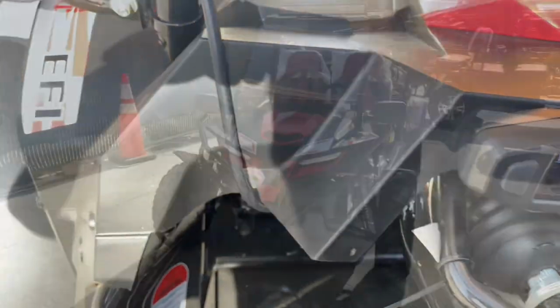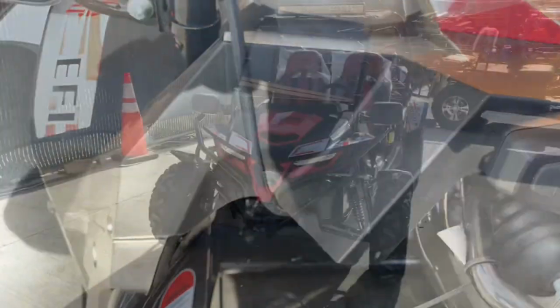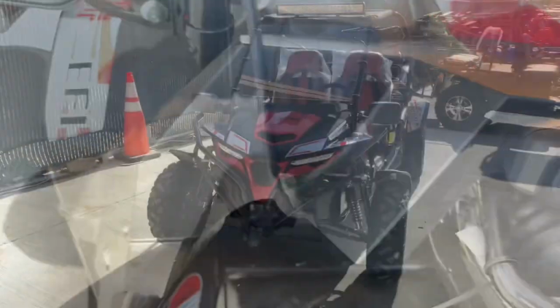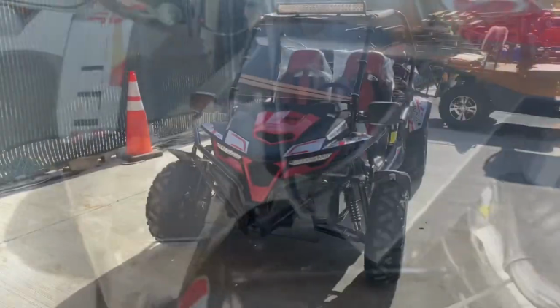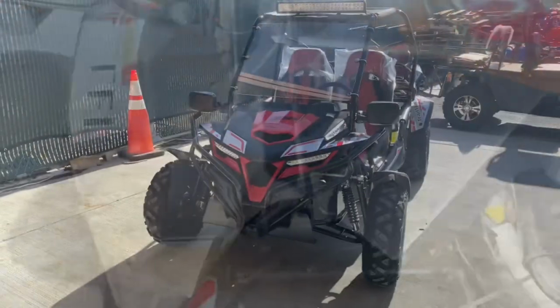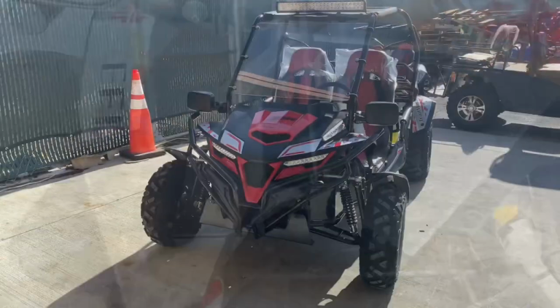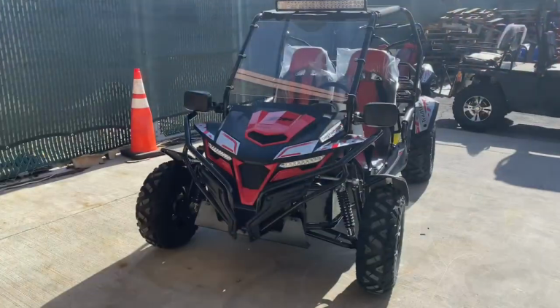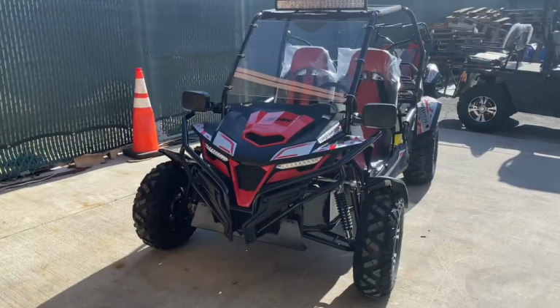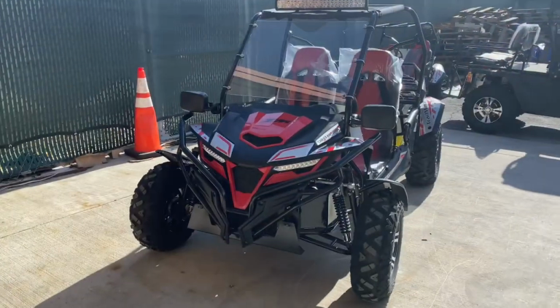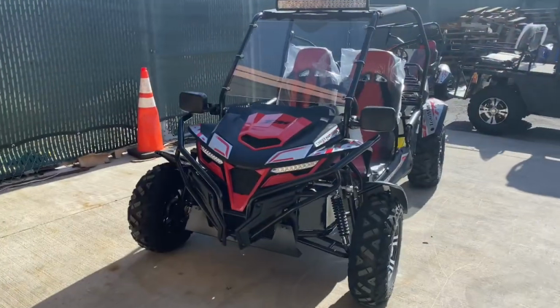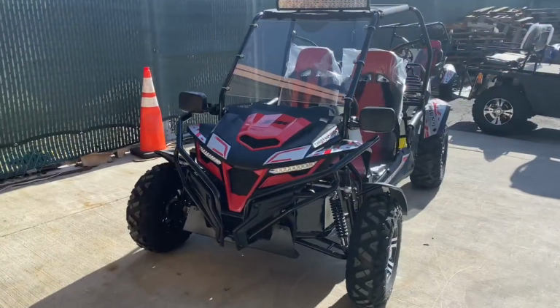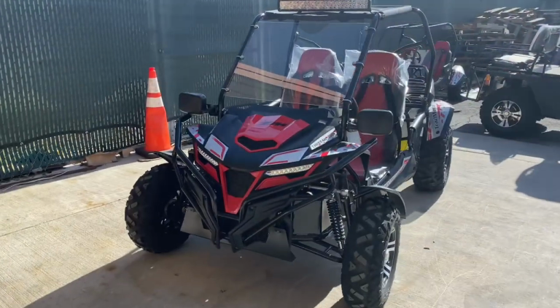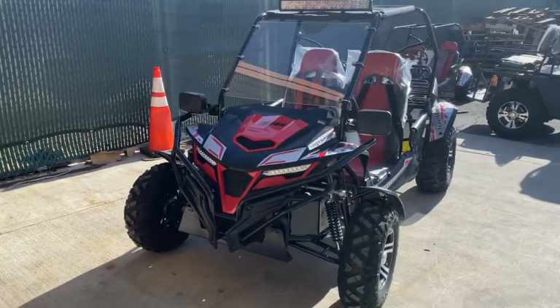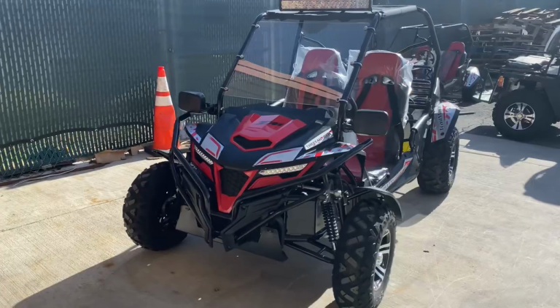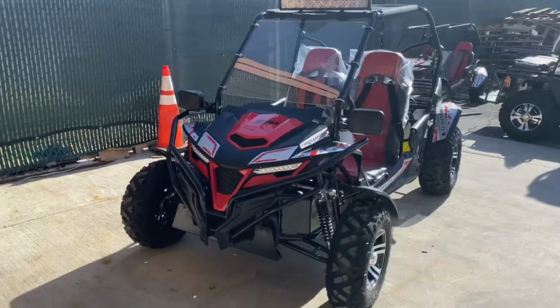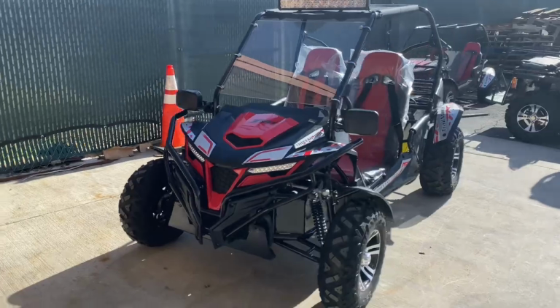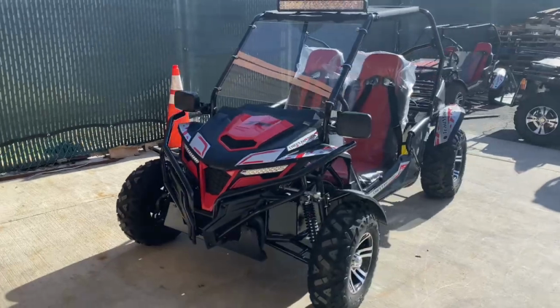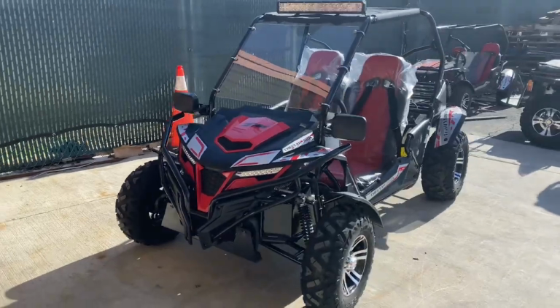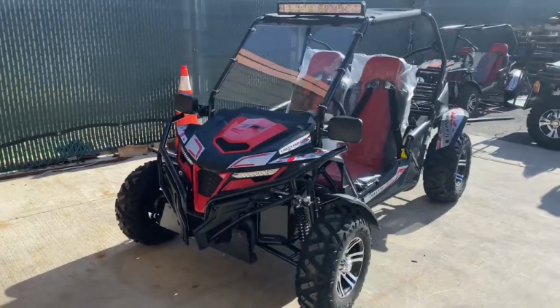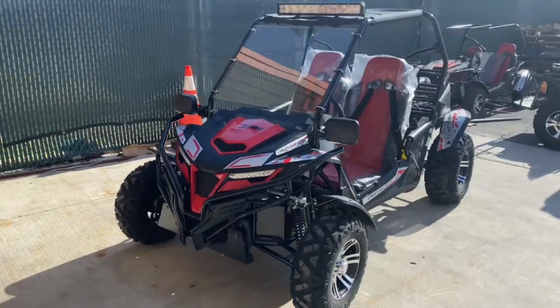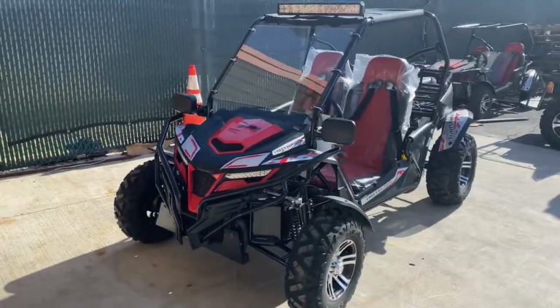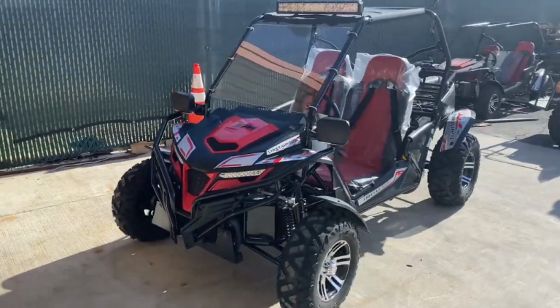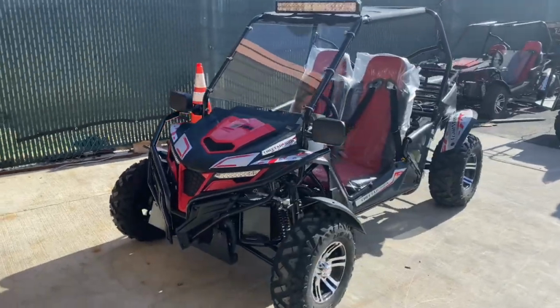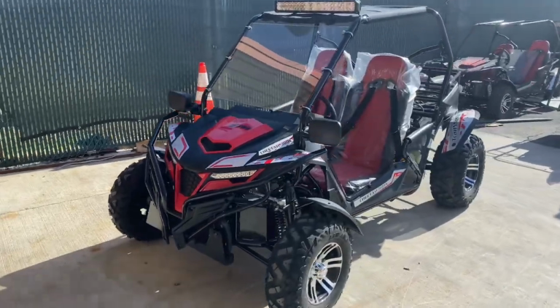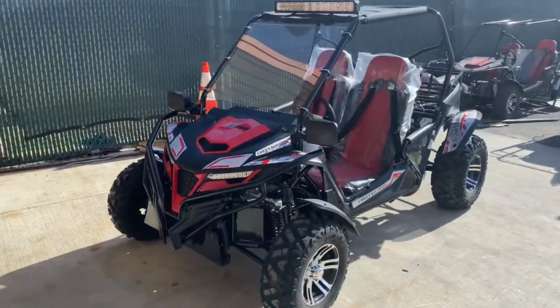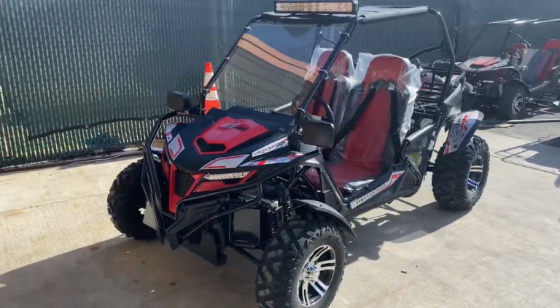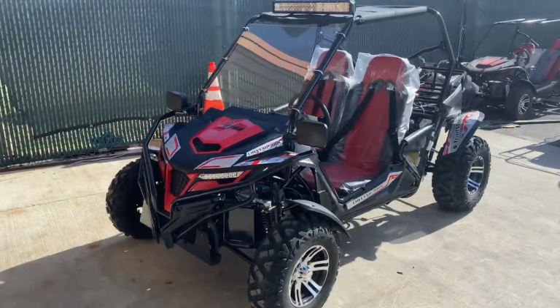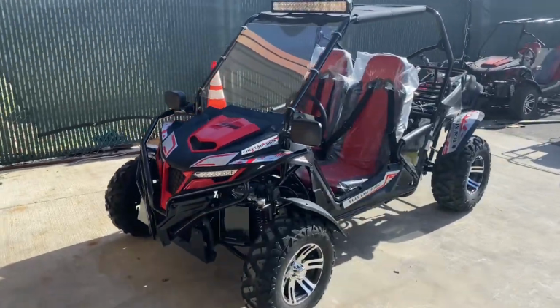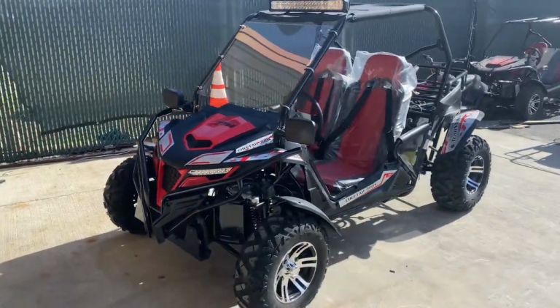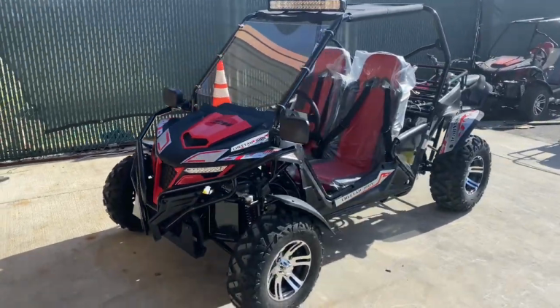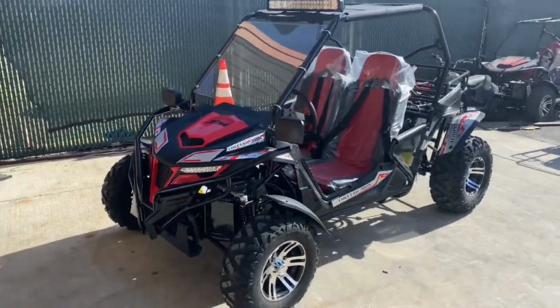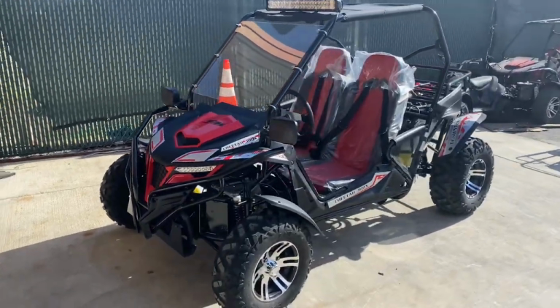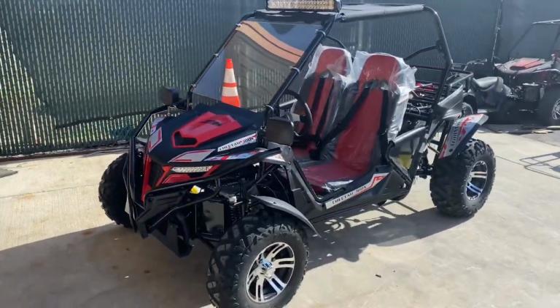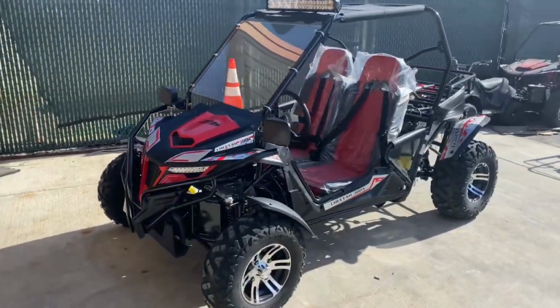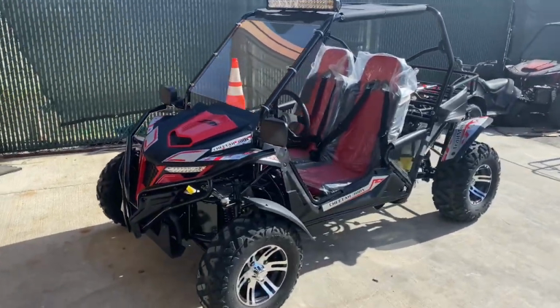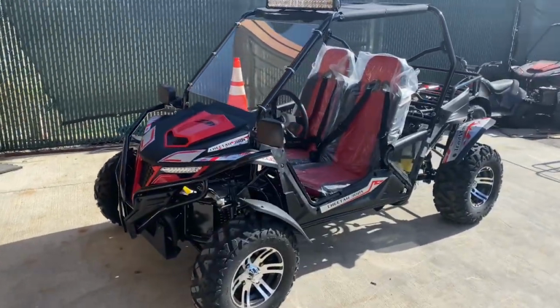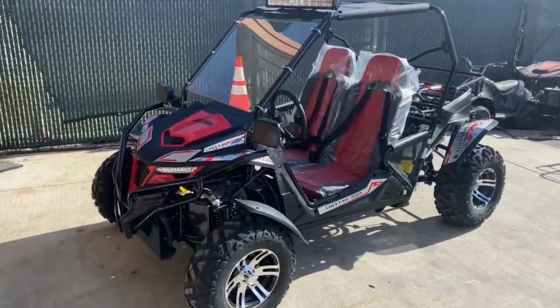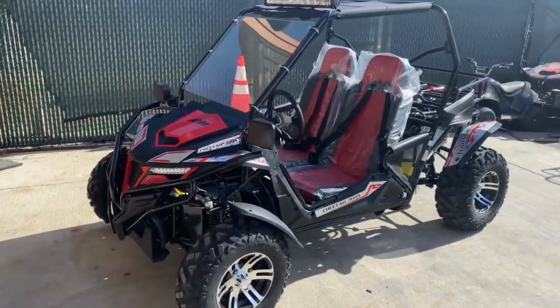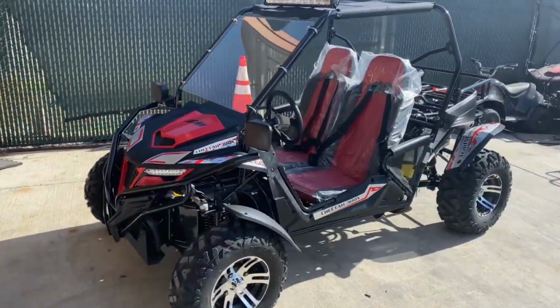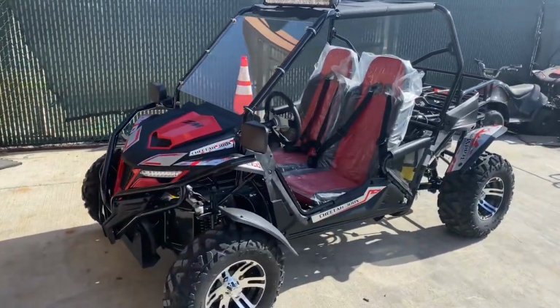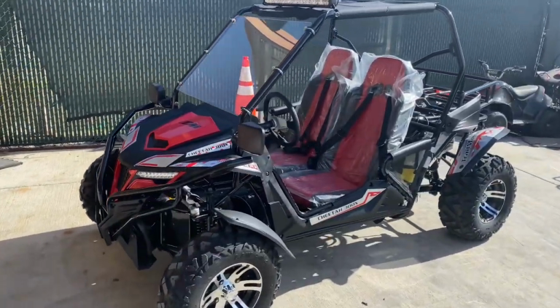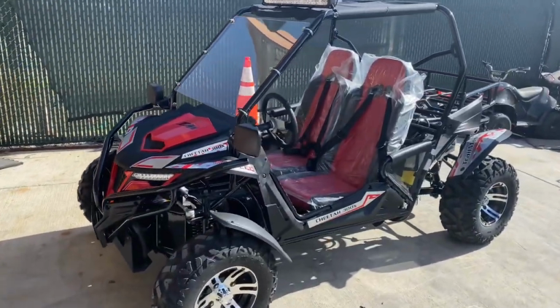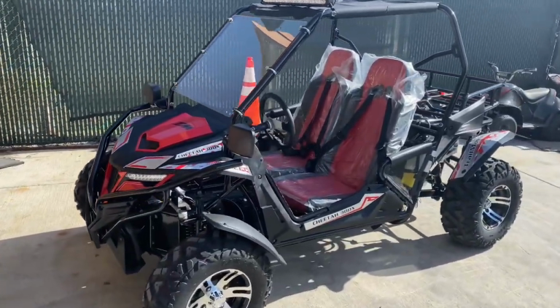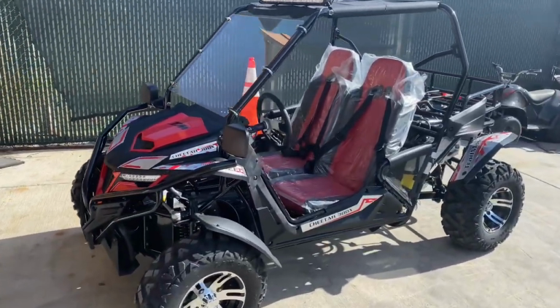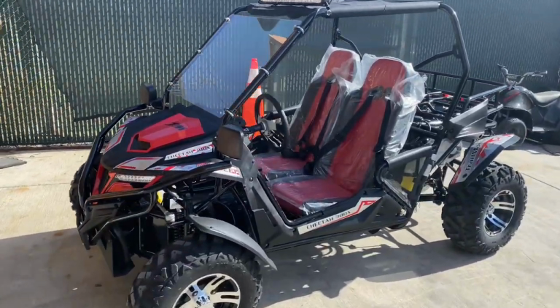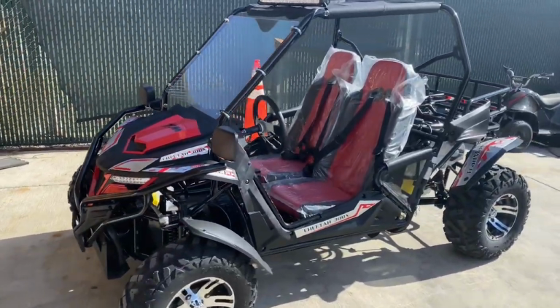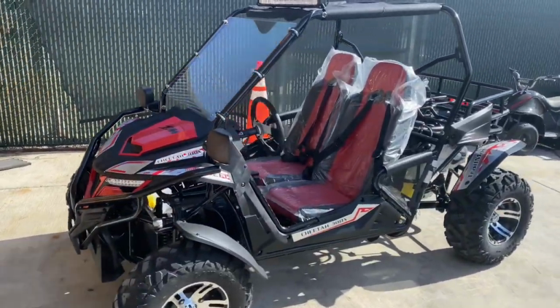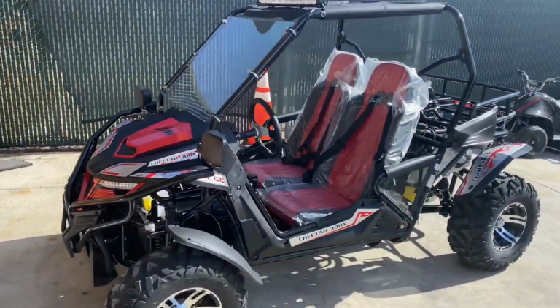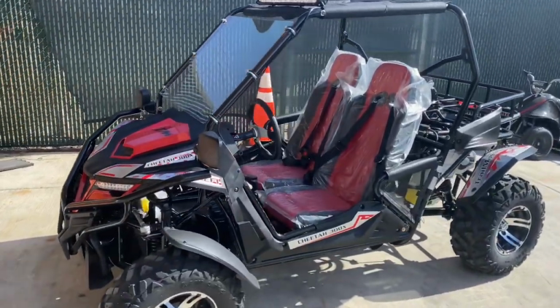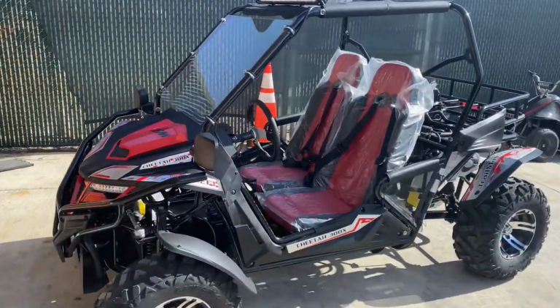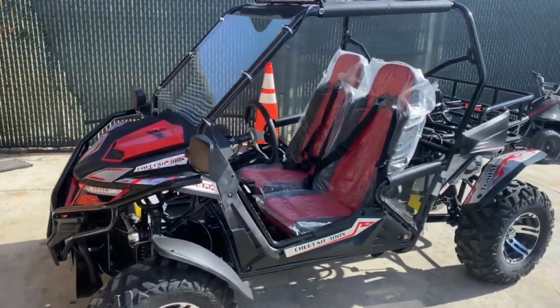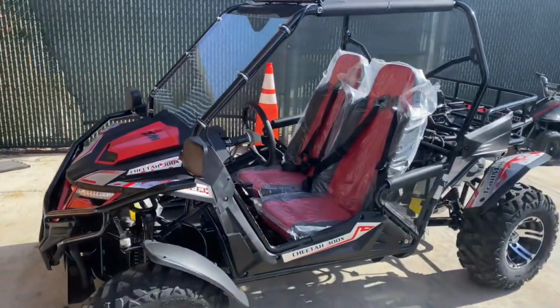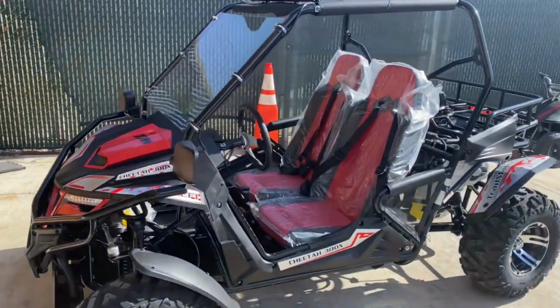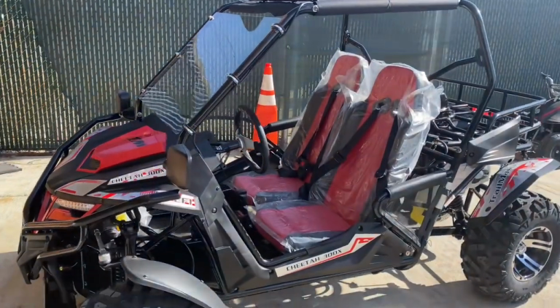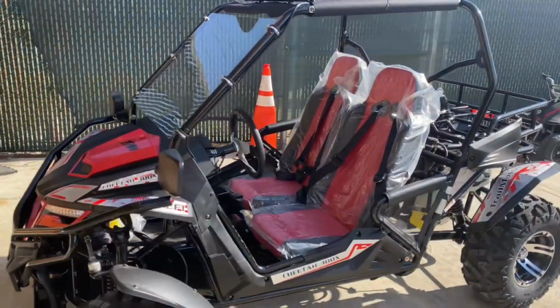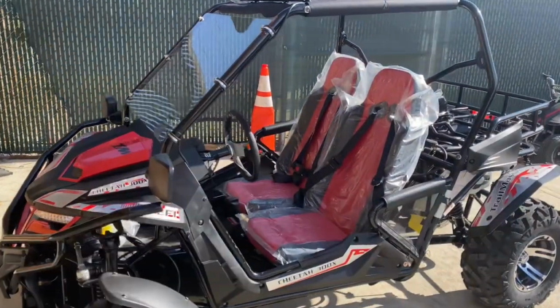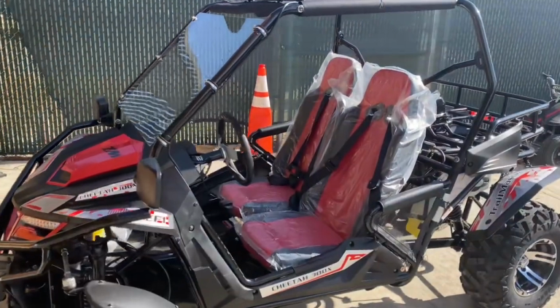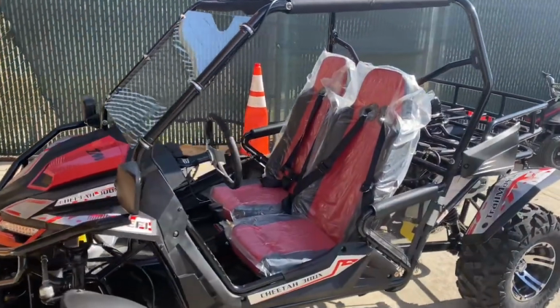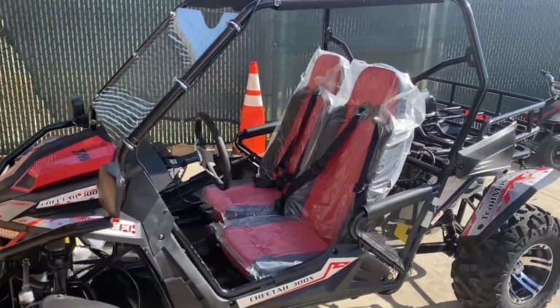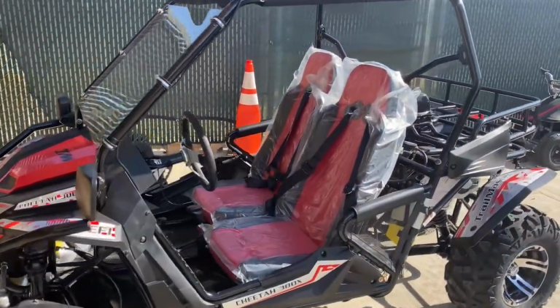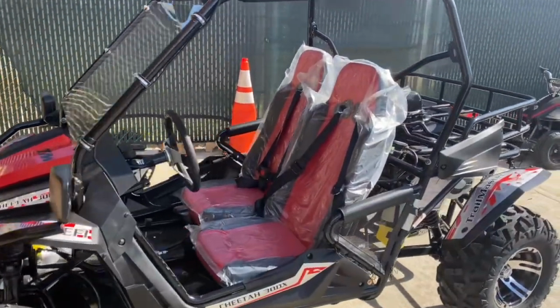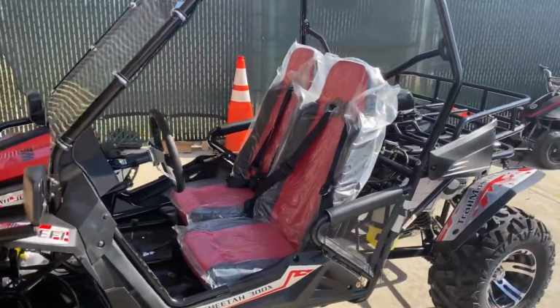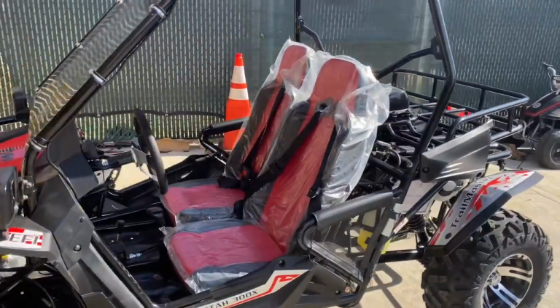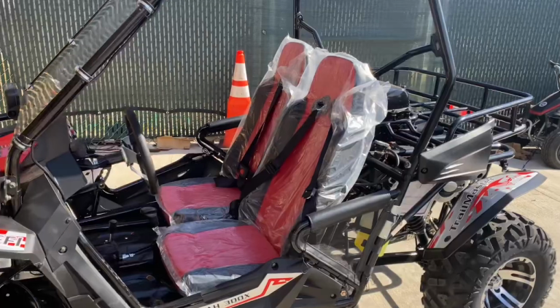Hello guys, welcome to TX Power Sports. Today we'll be showing you this new Trailmaster Cheetah 300X.